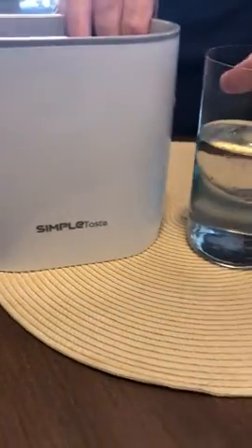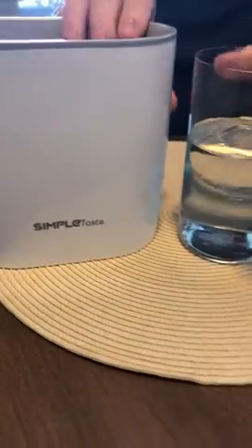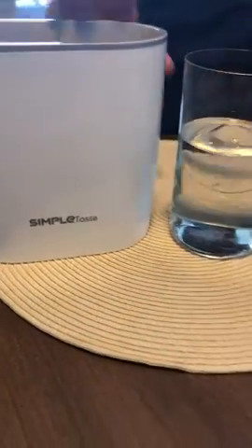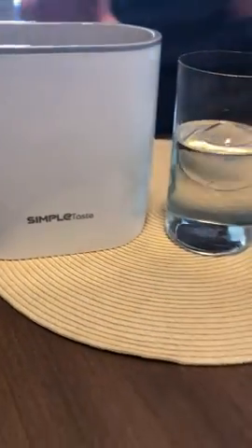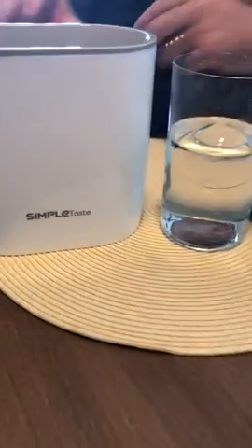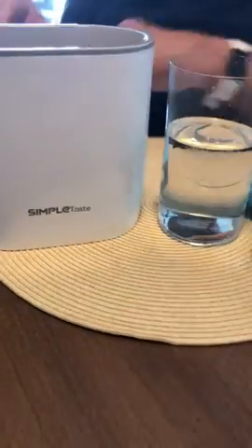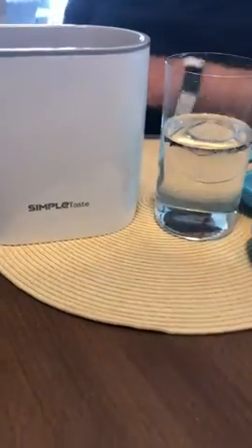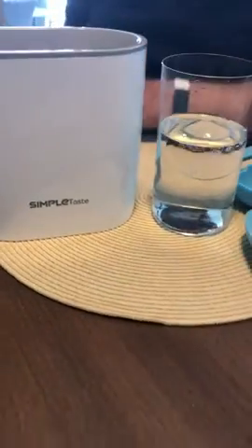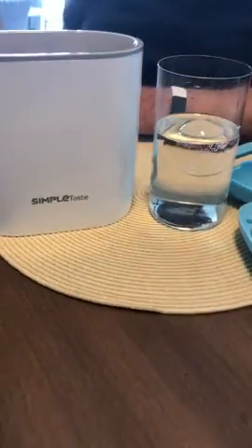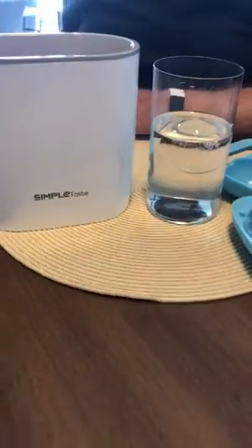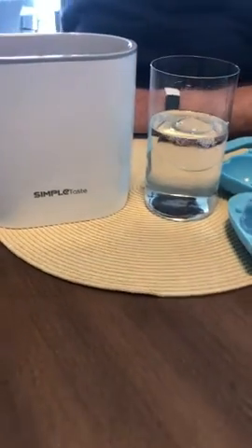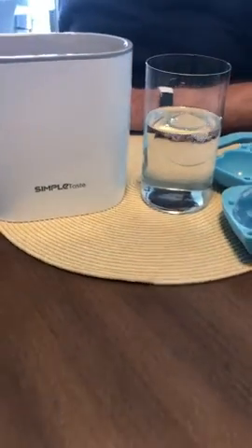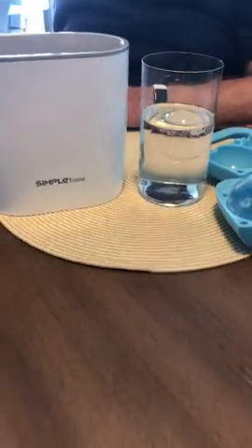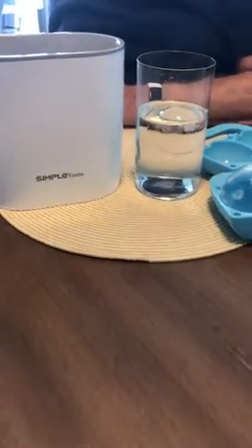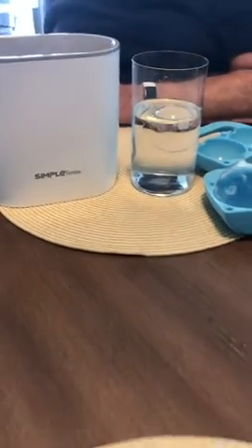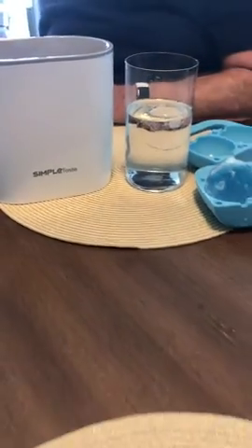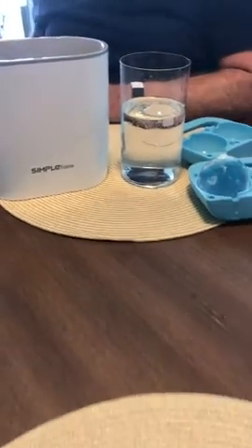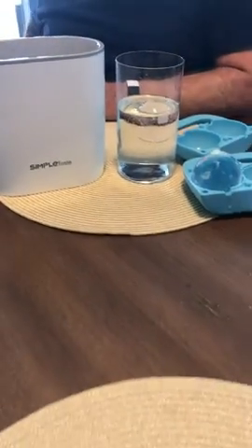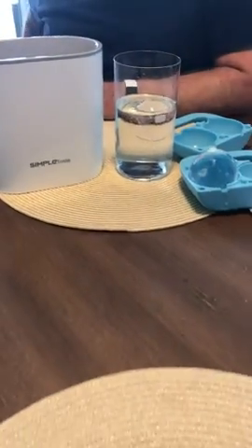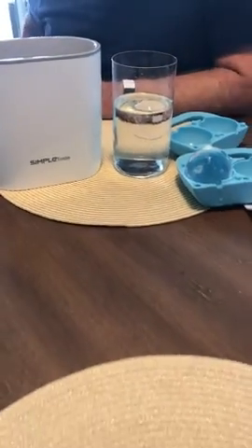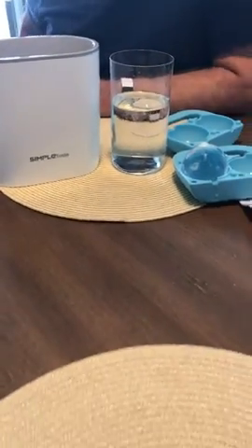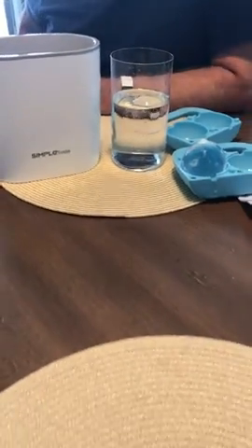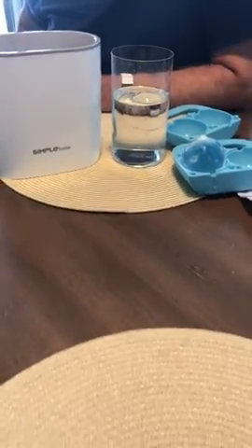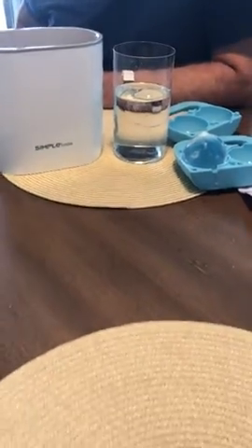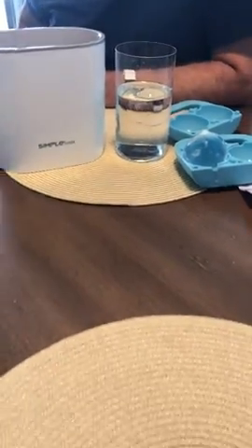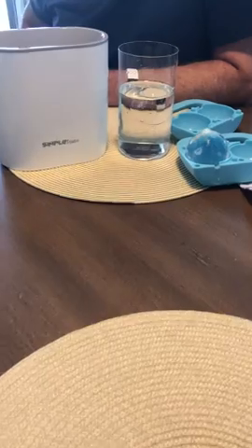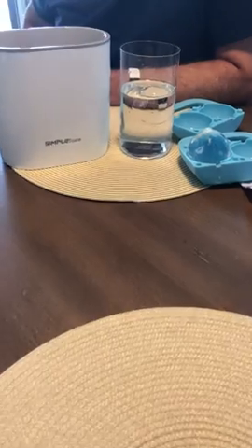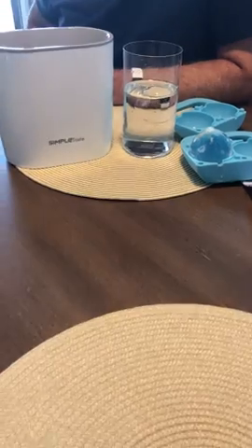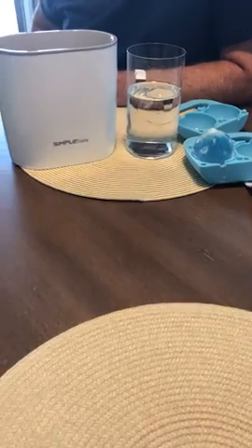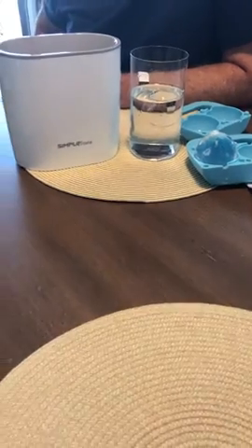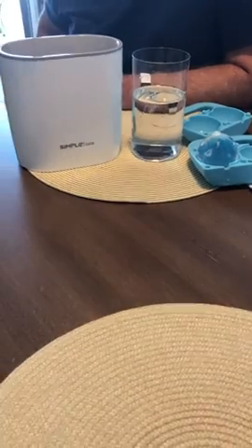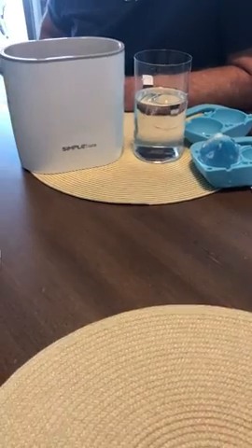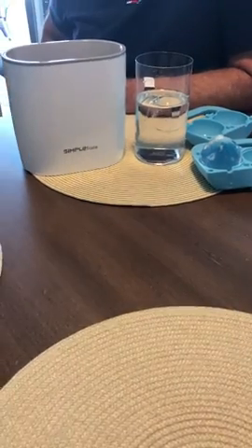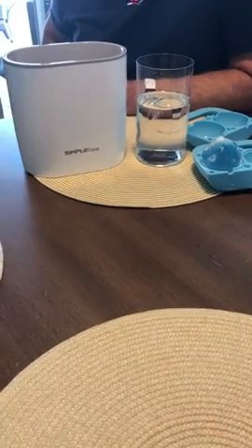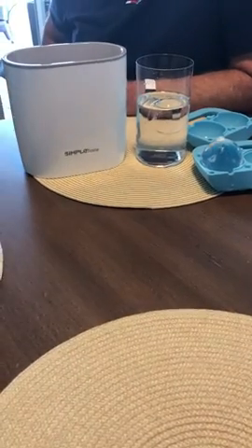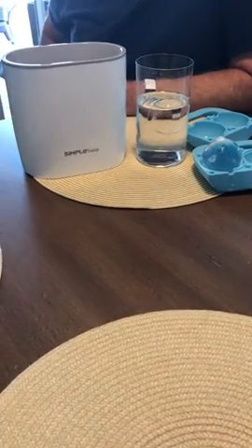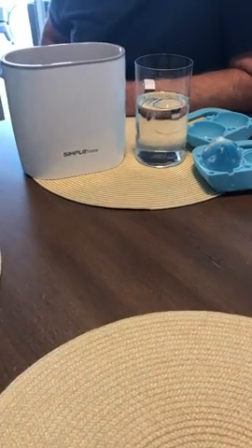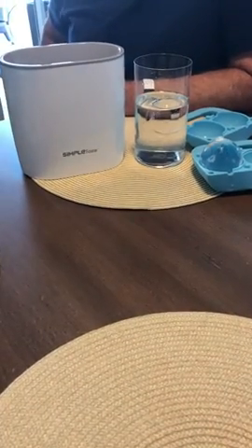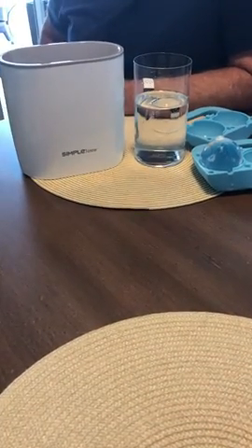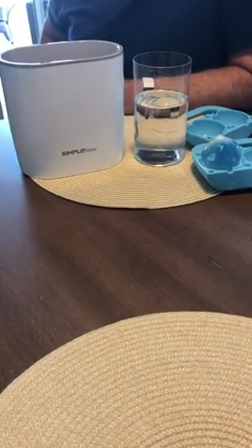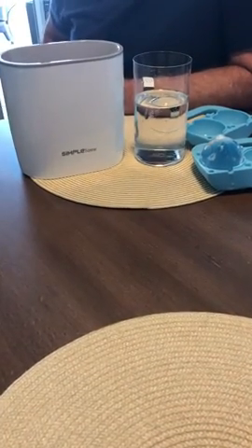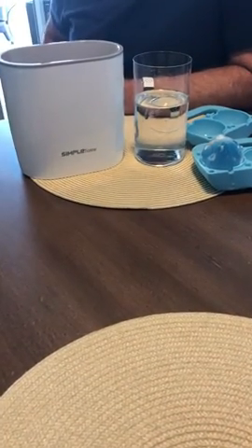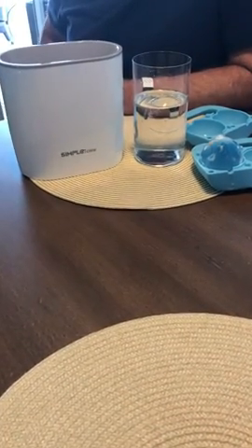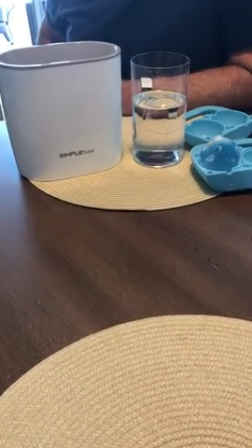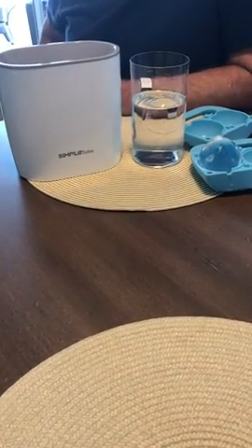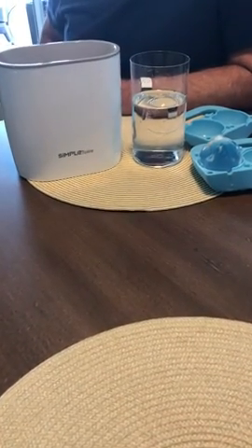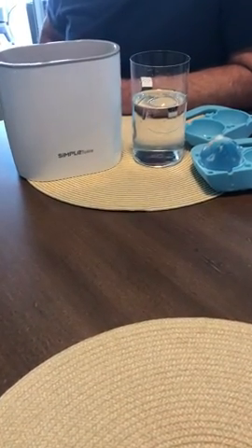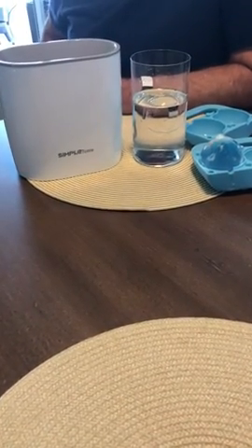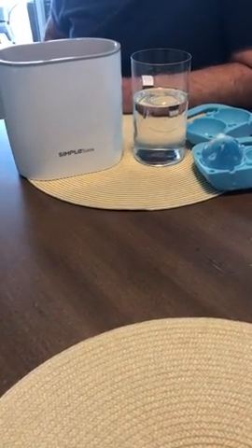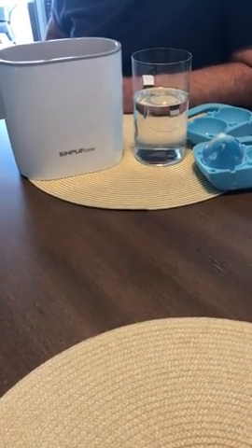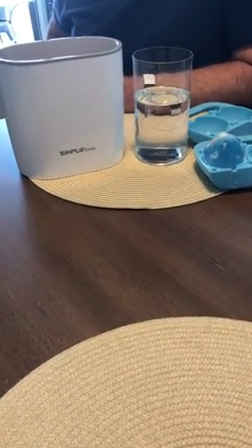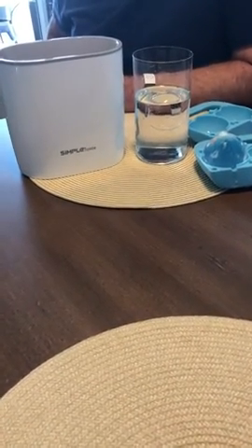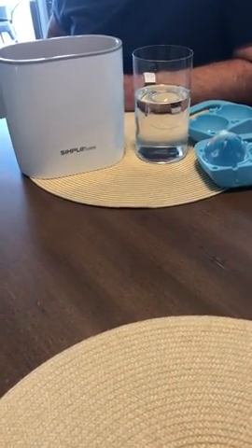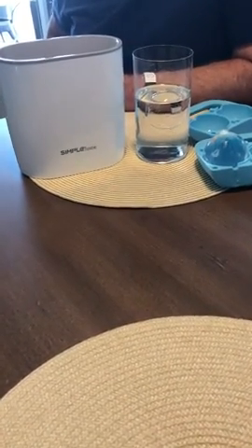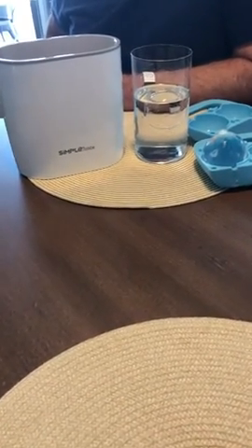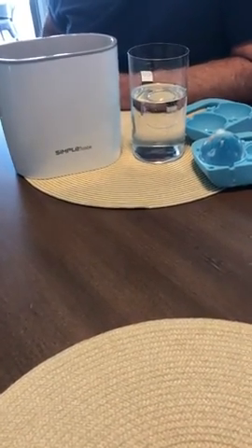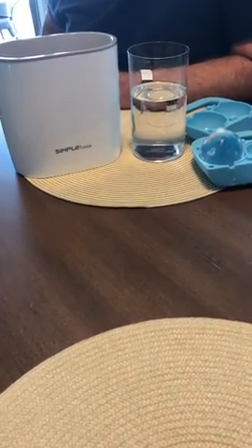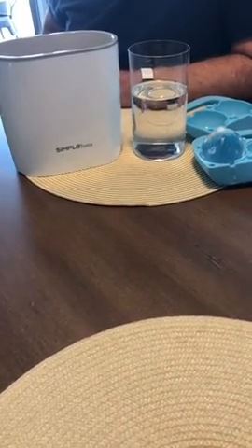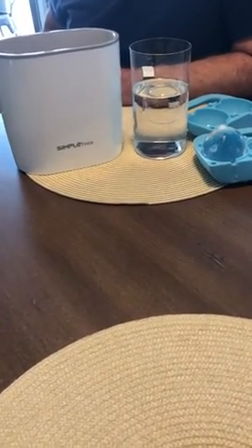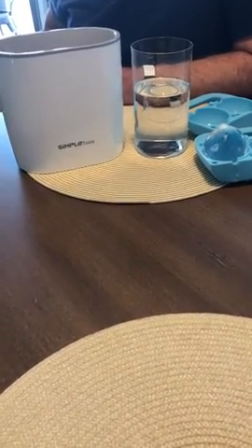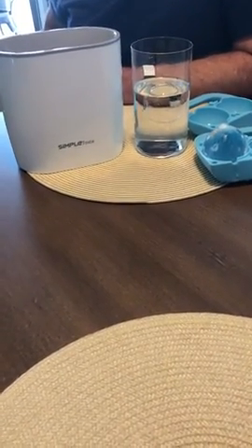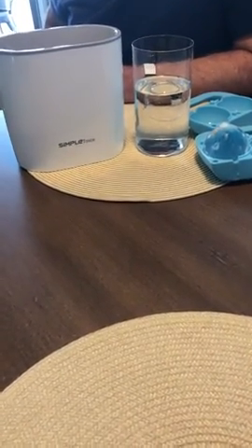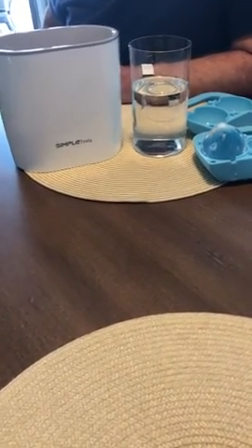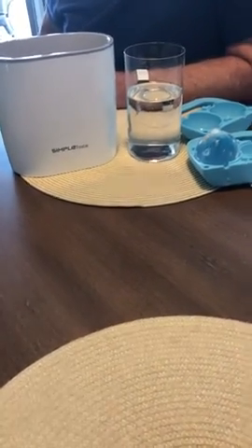So enjoy making perfectly clear ice cubes, or ice balls, or ice spheres. For more information, visit the link in the description.